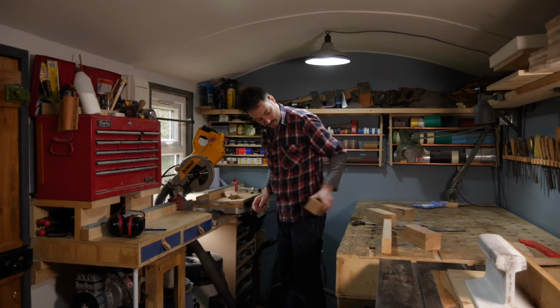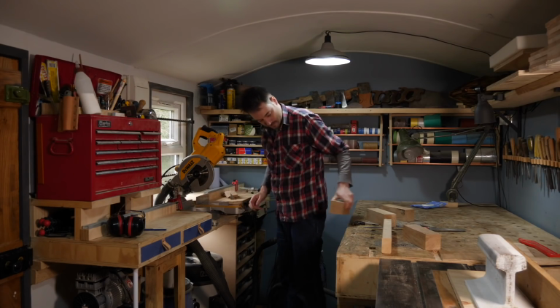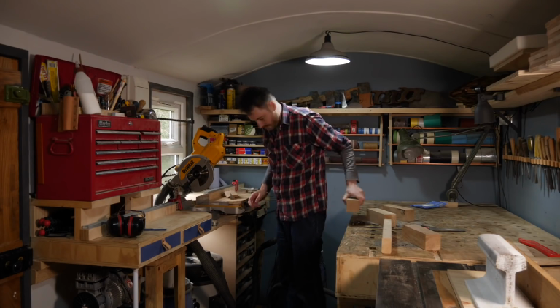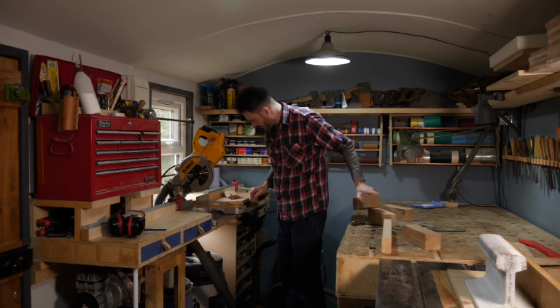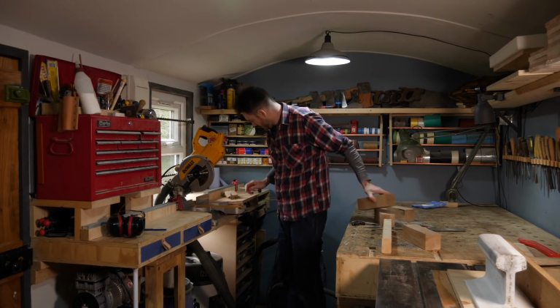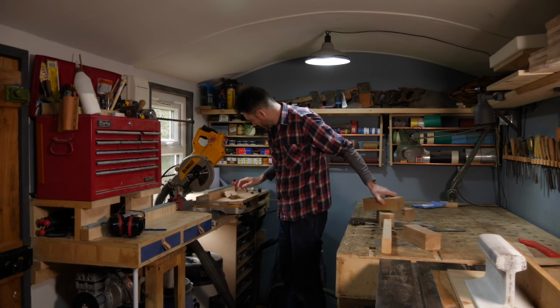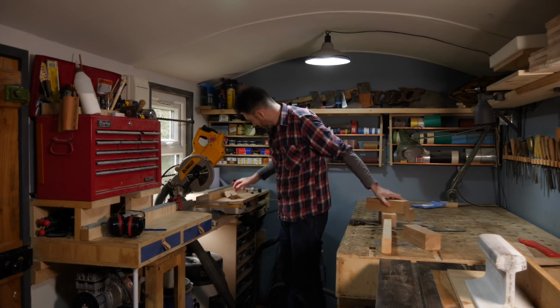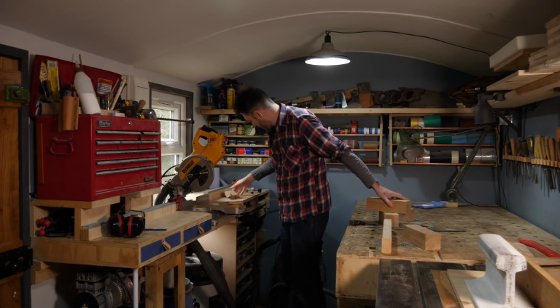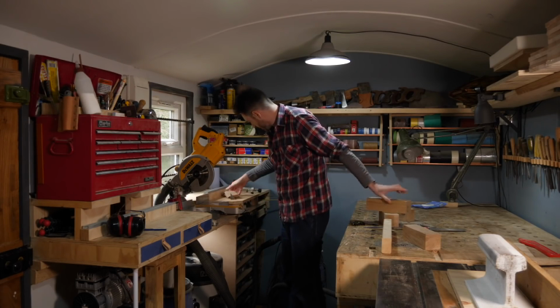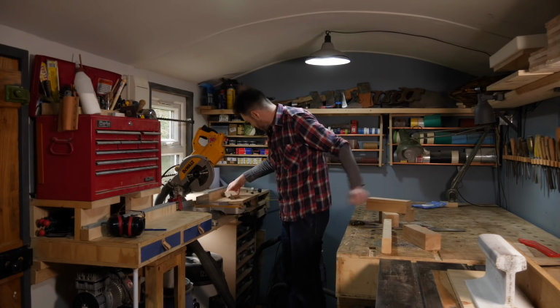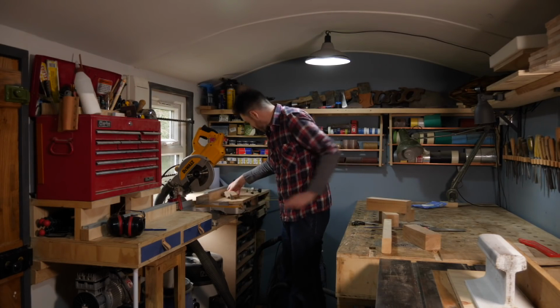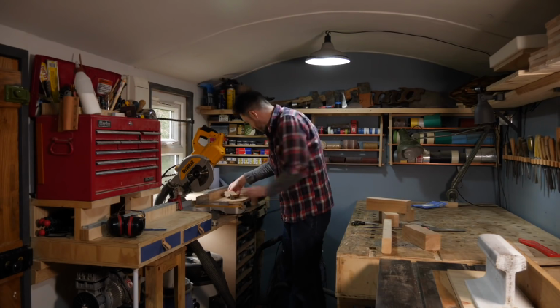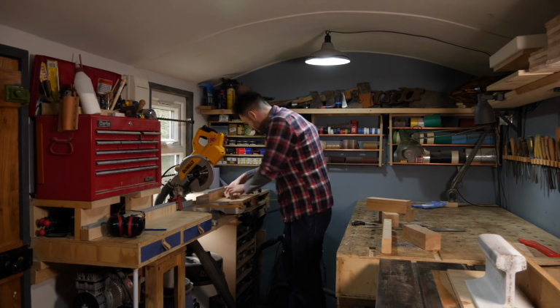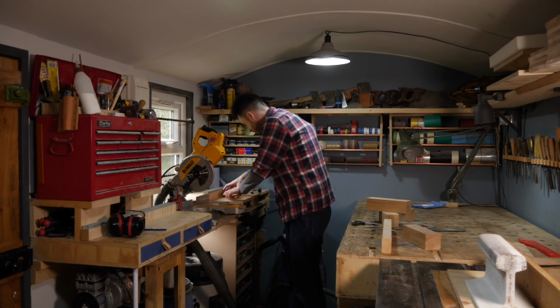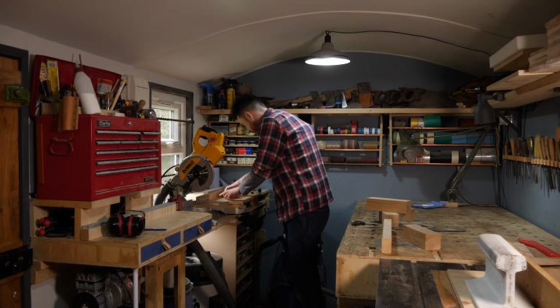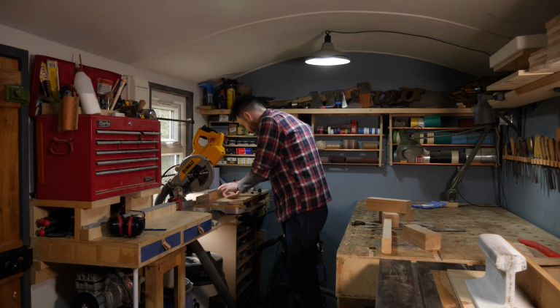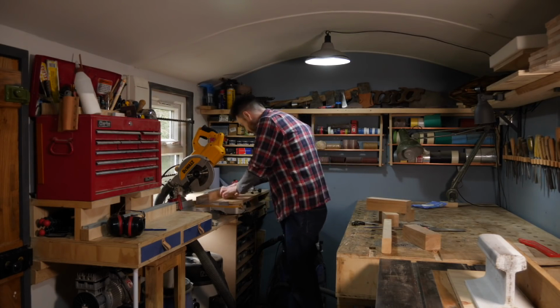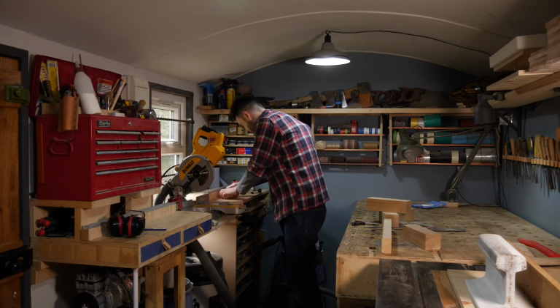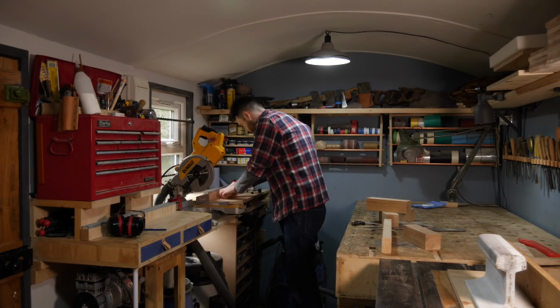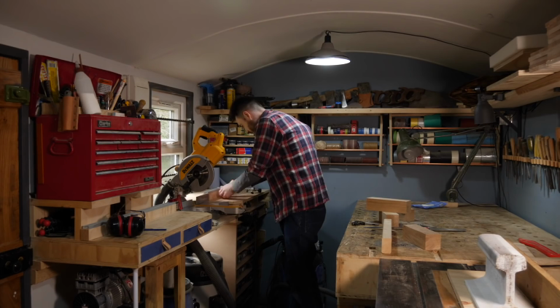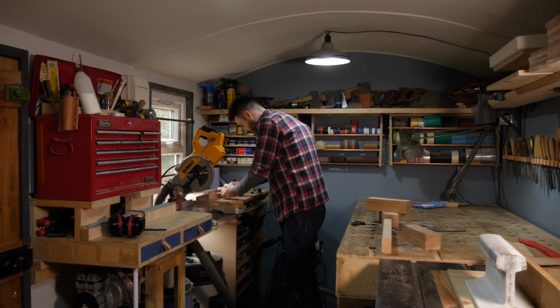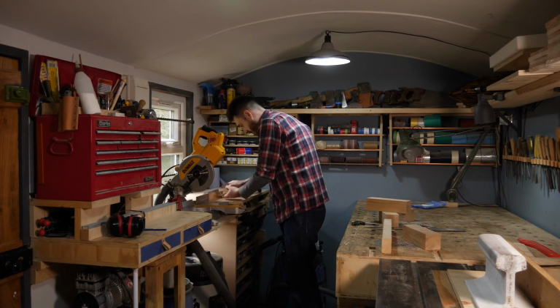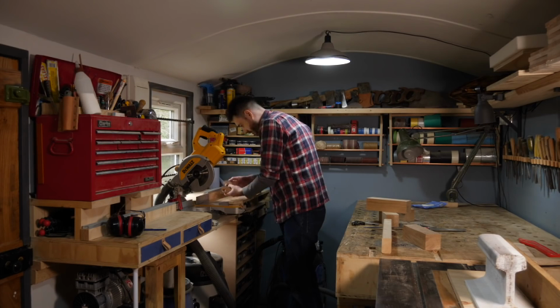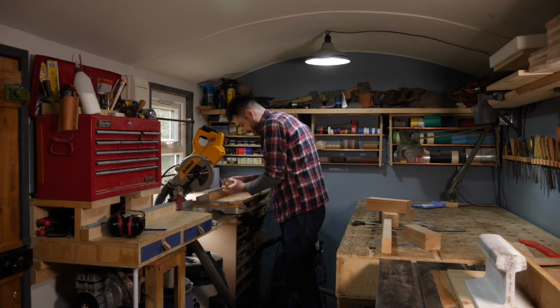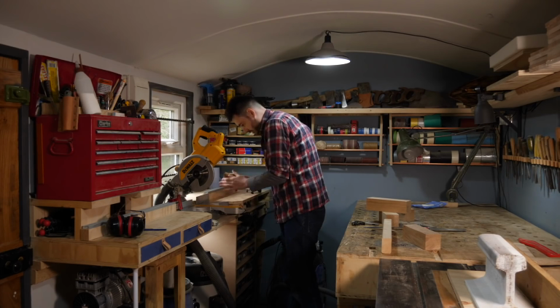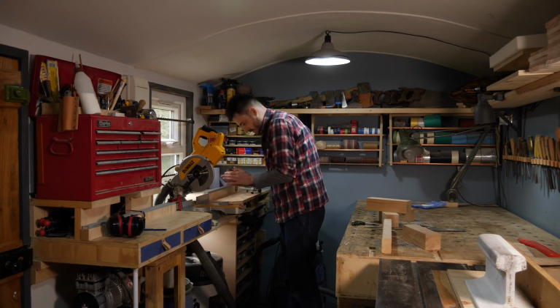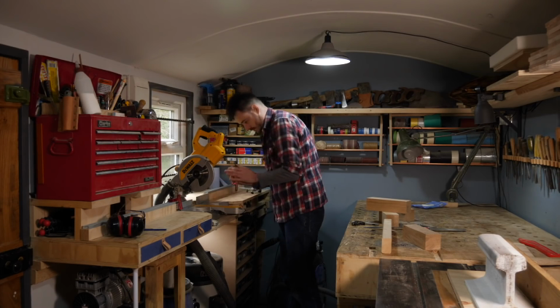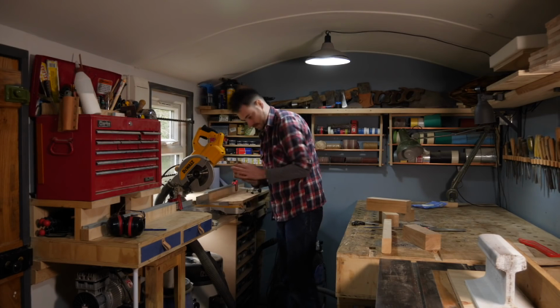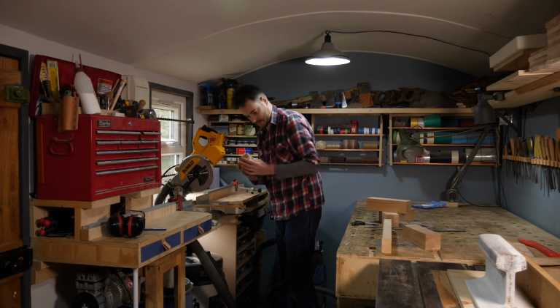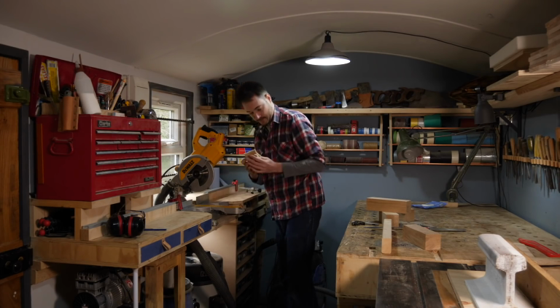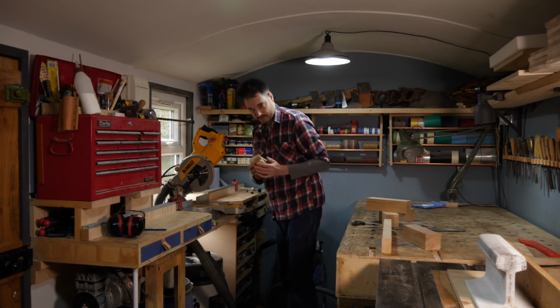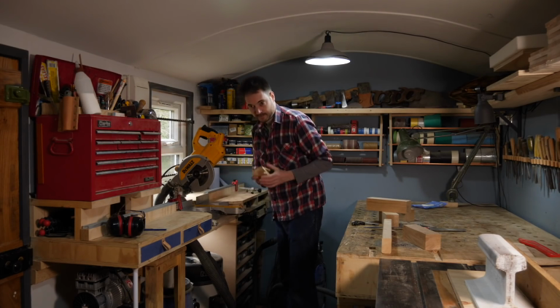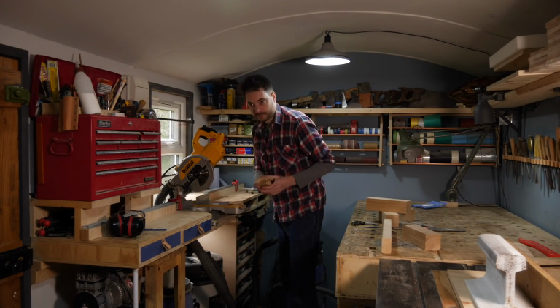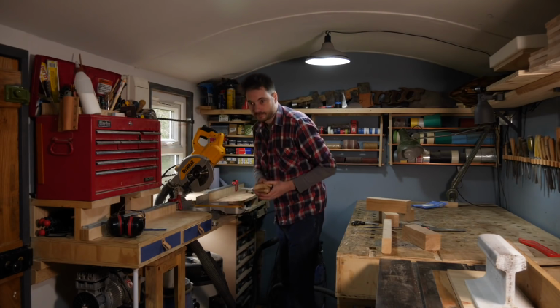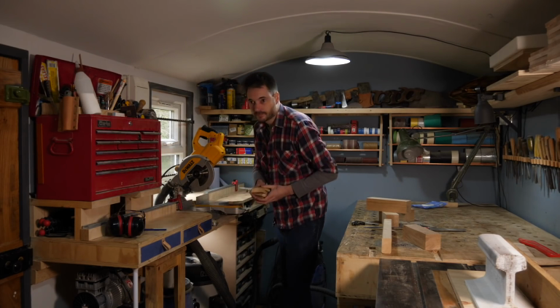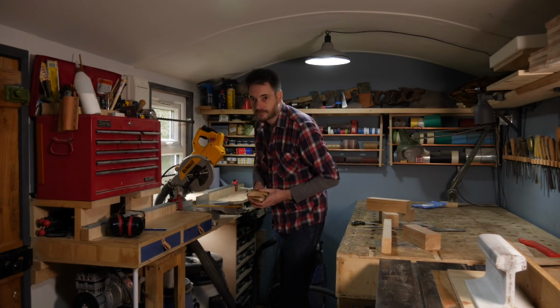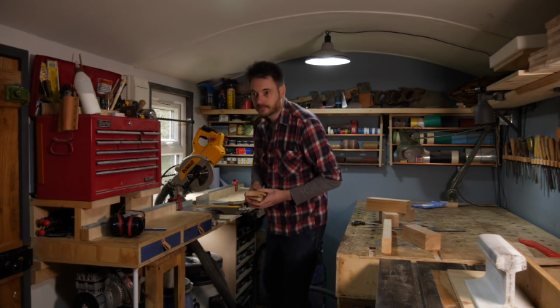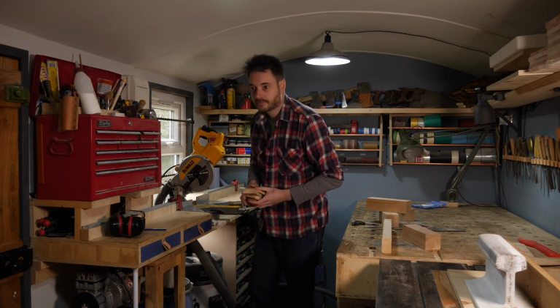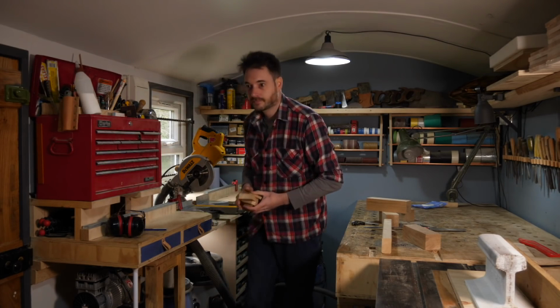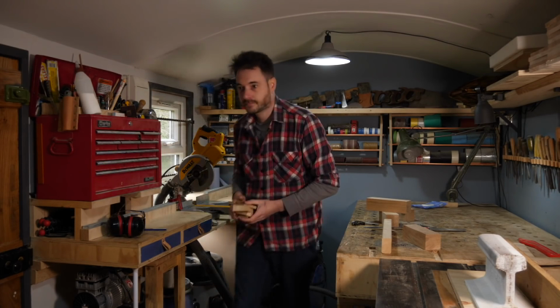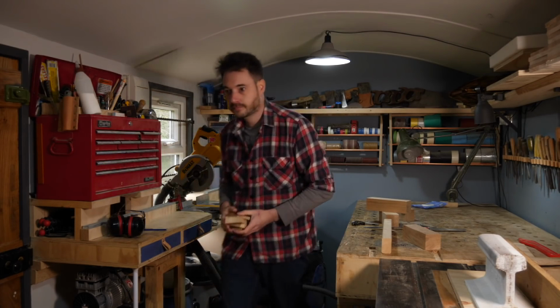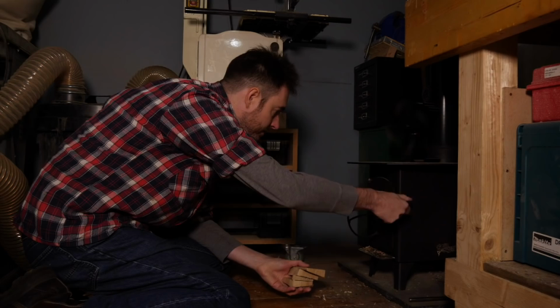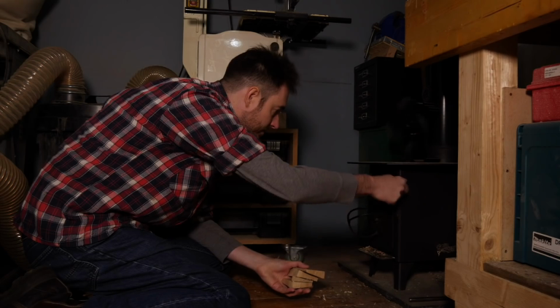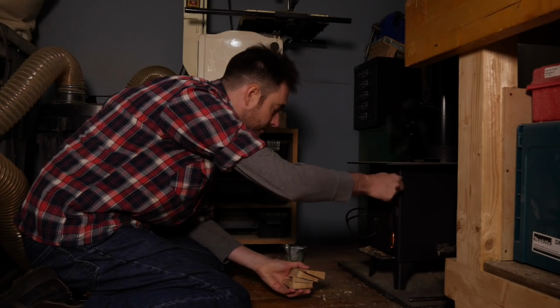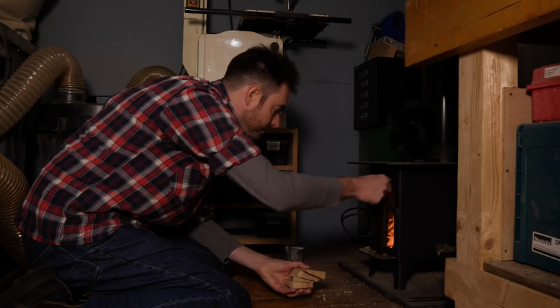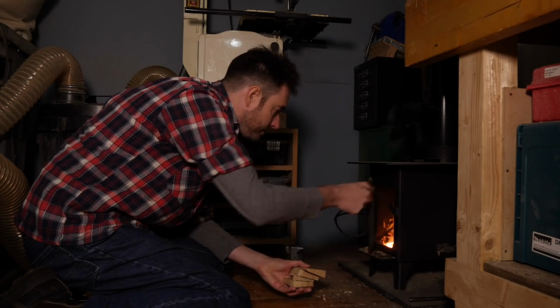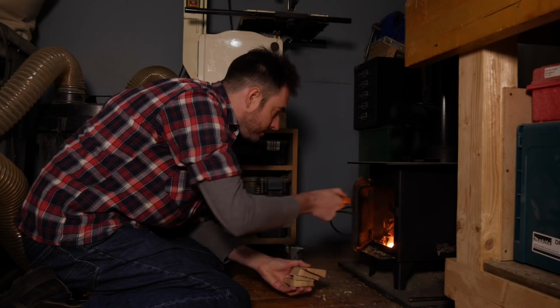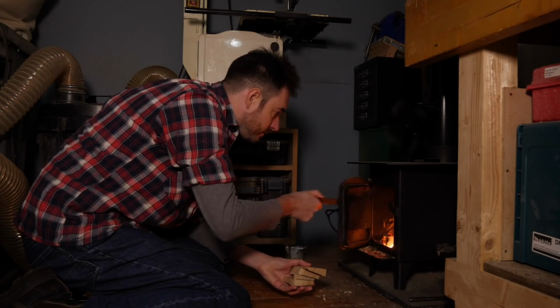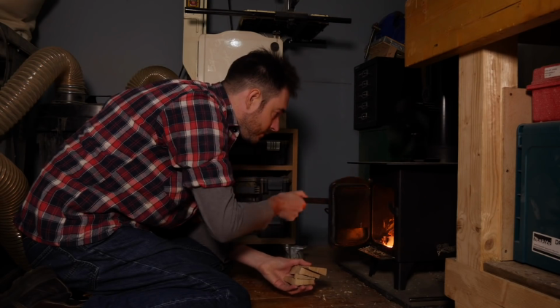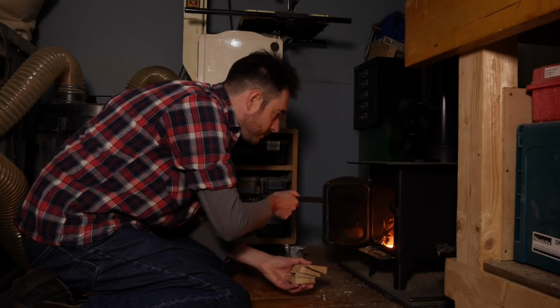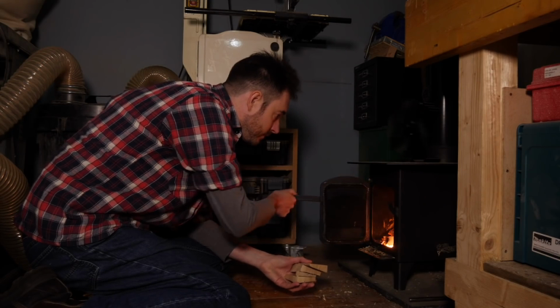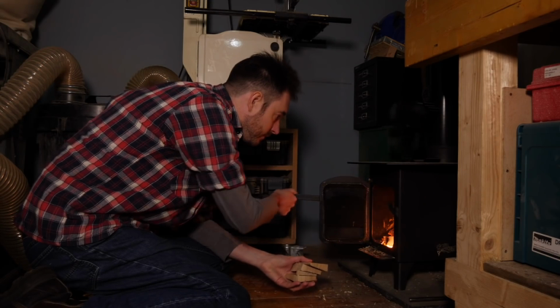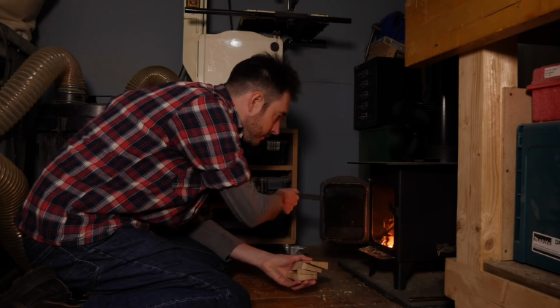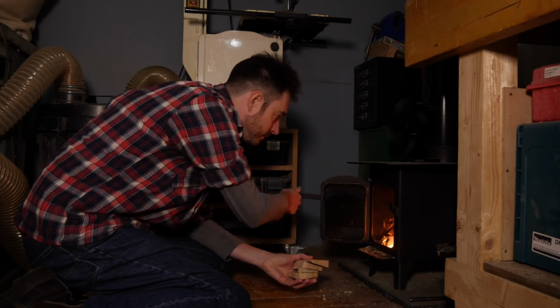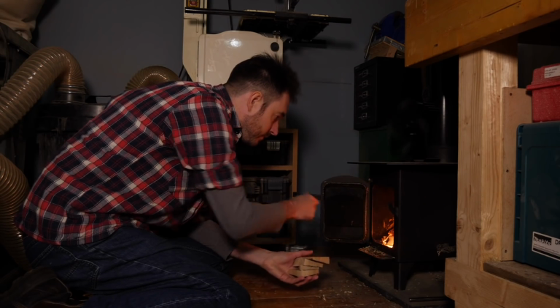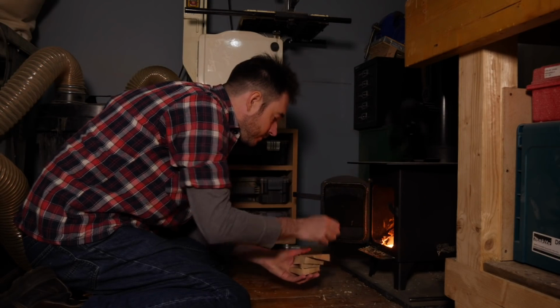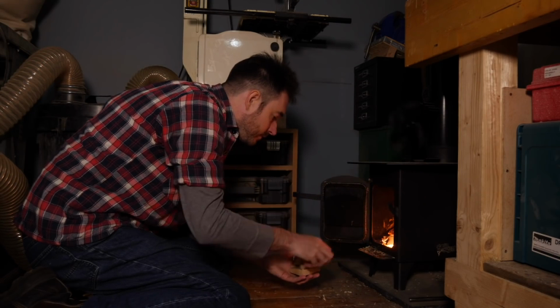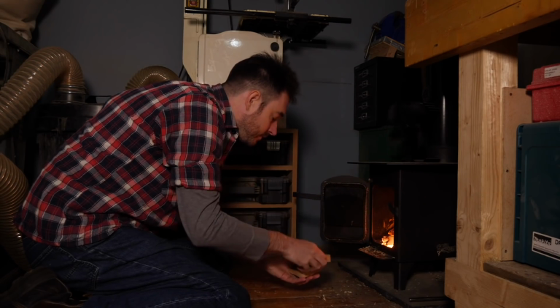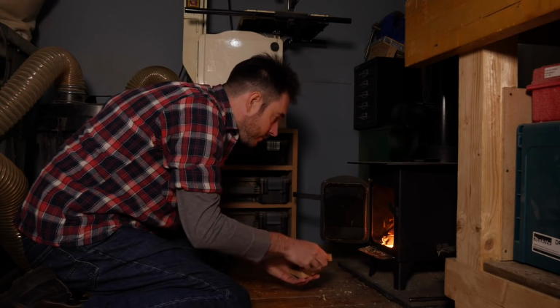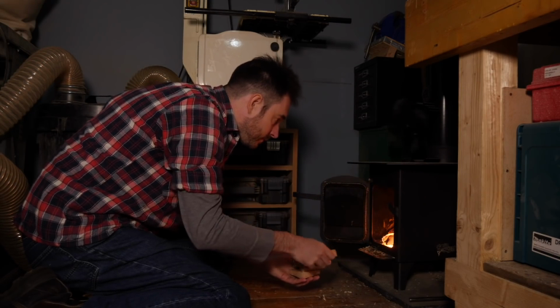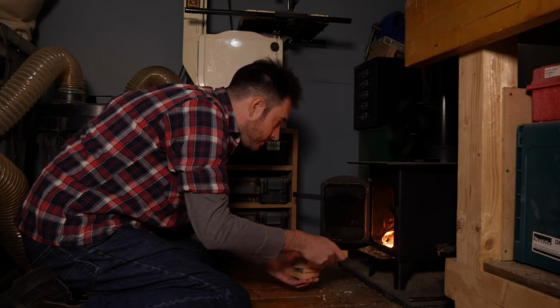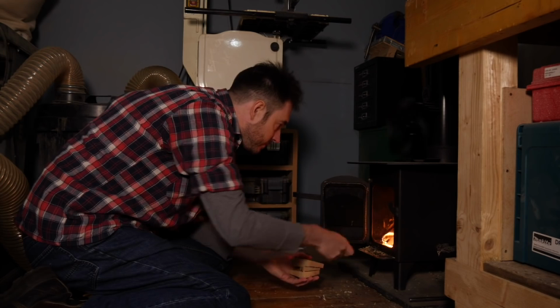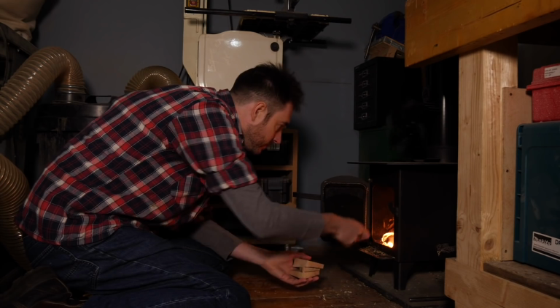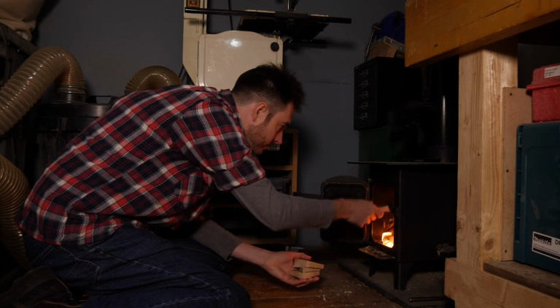None of the little offcuts go to waste in my workshop. I save them all up, and now that it's autumn, they're perfect for keeping me warm.